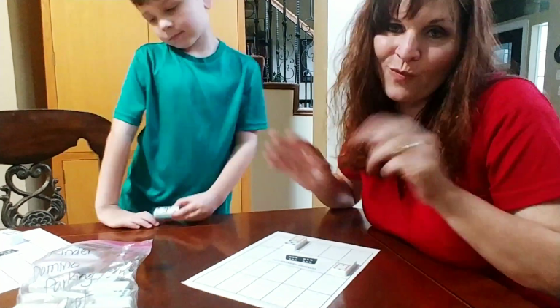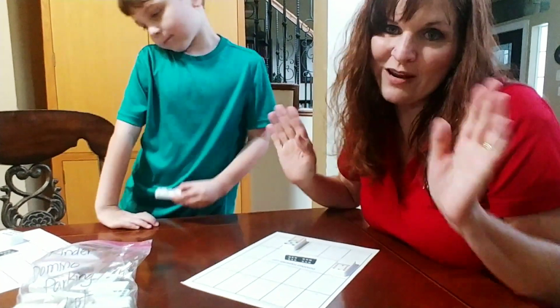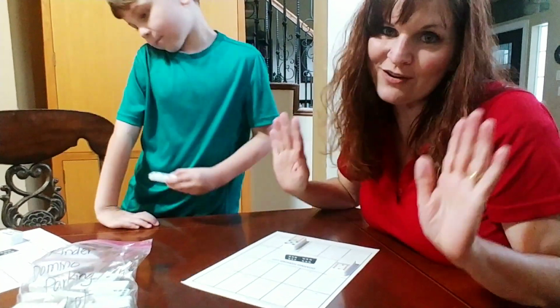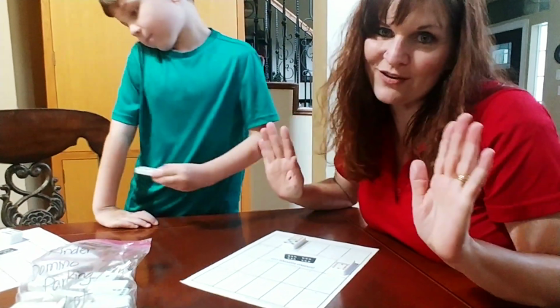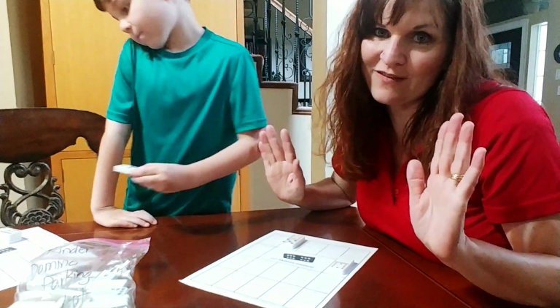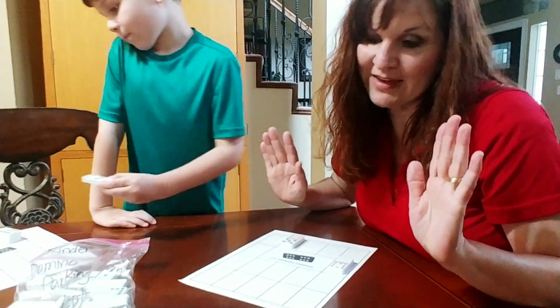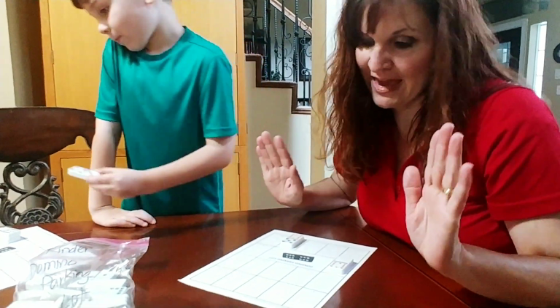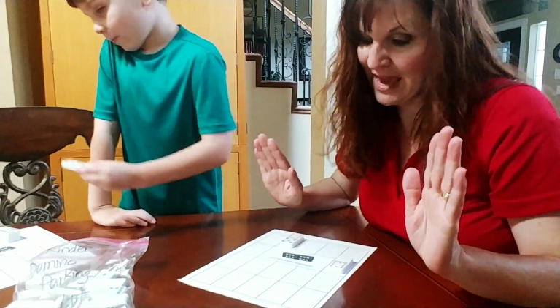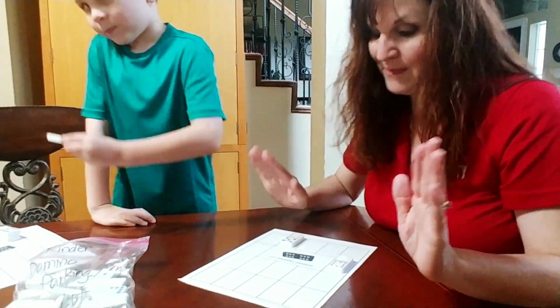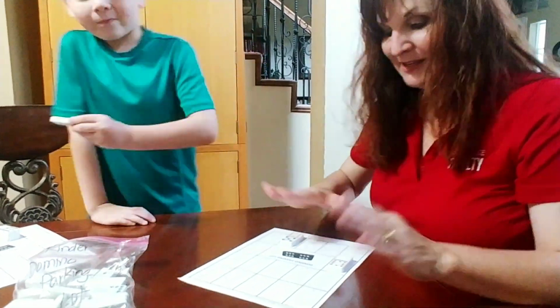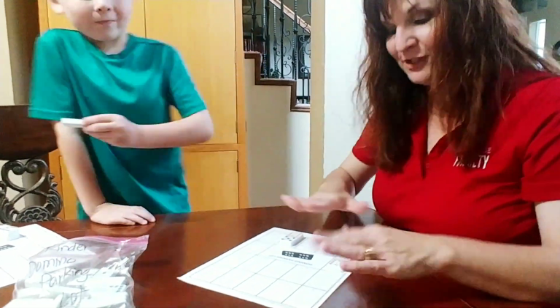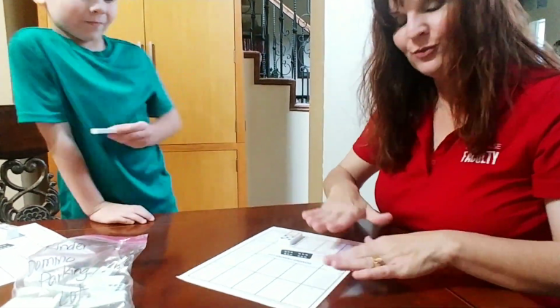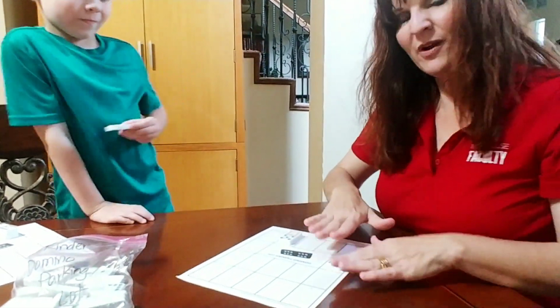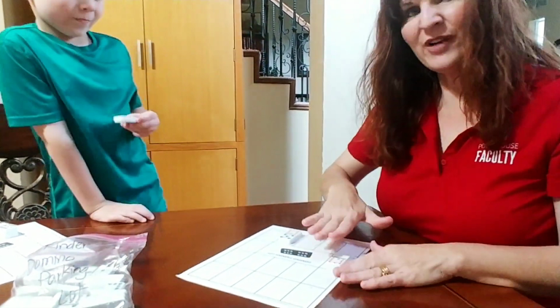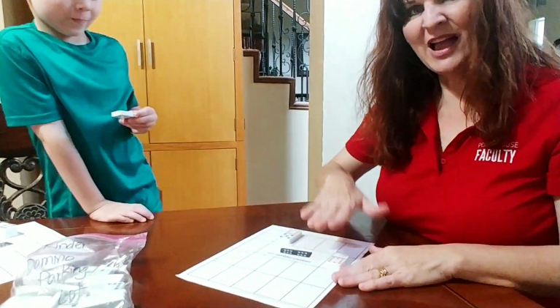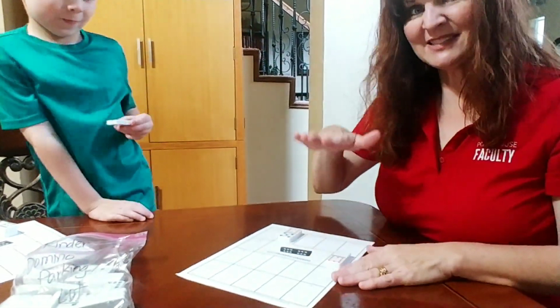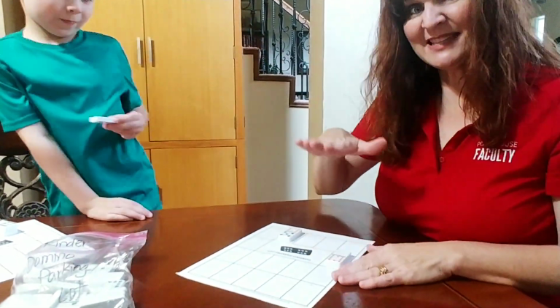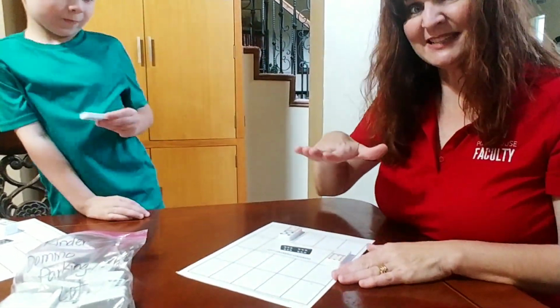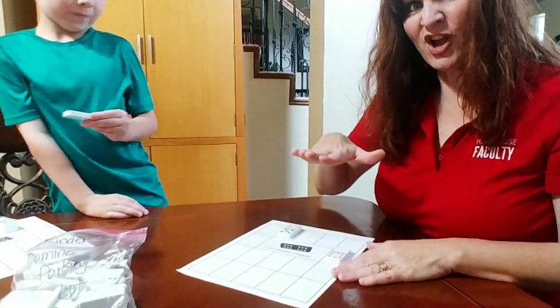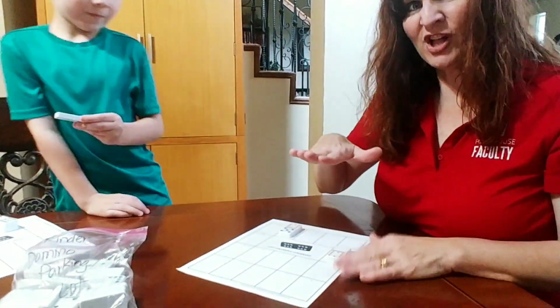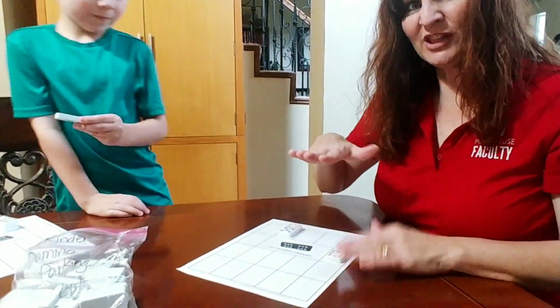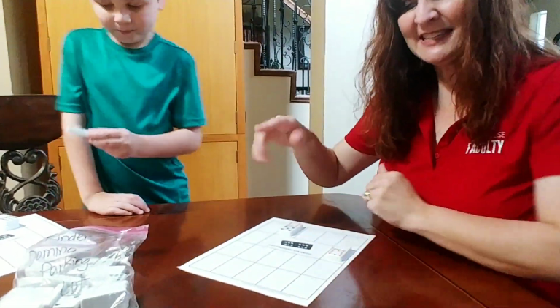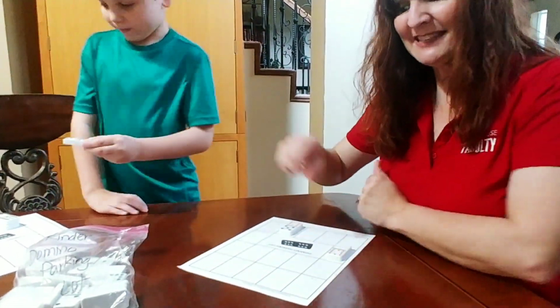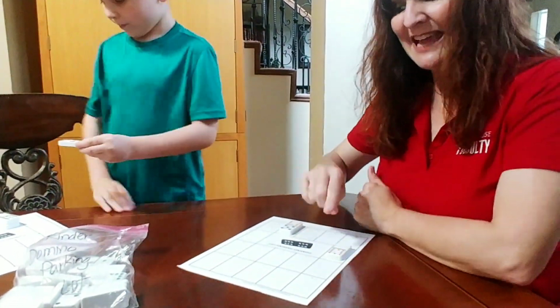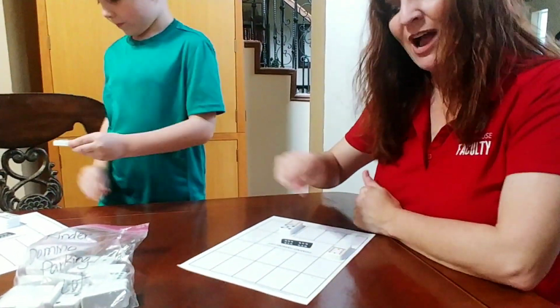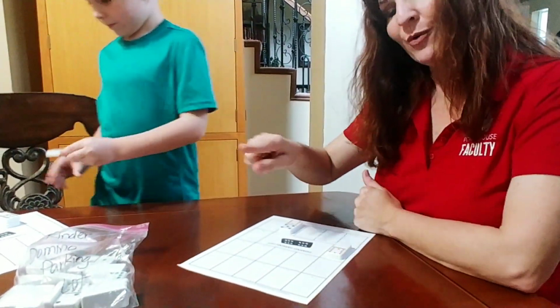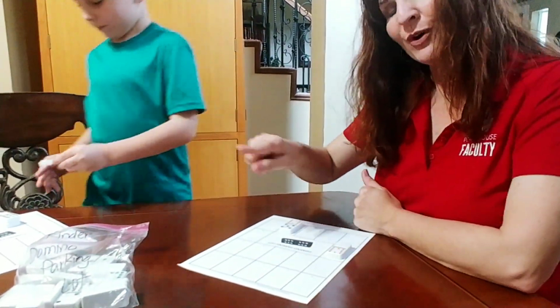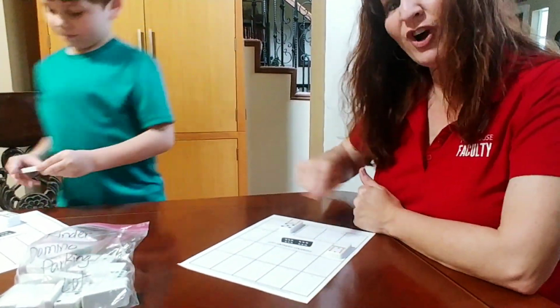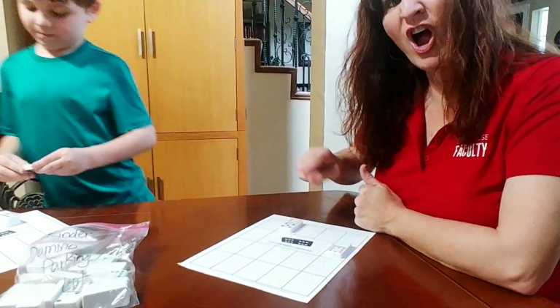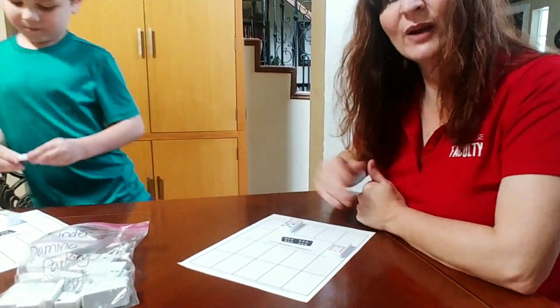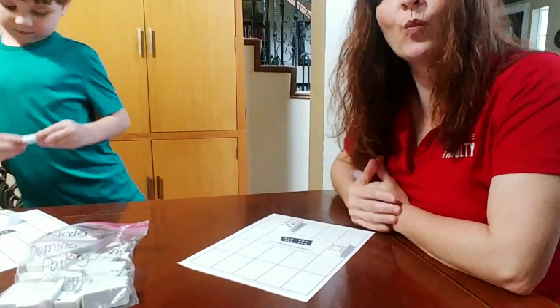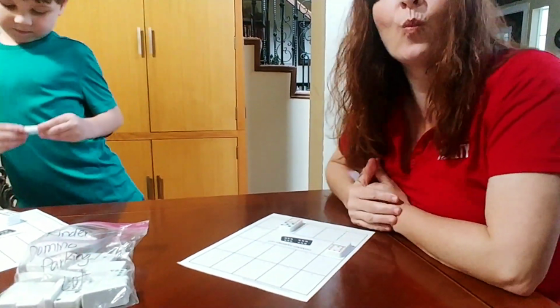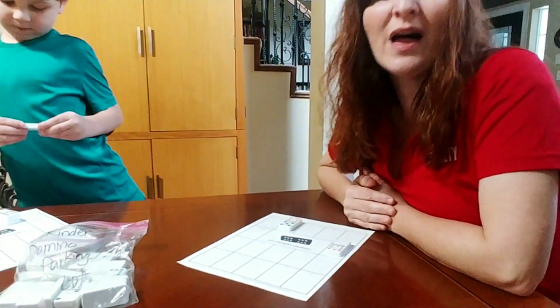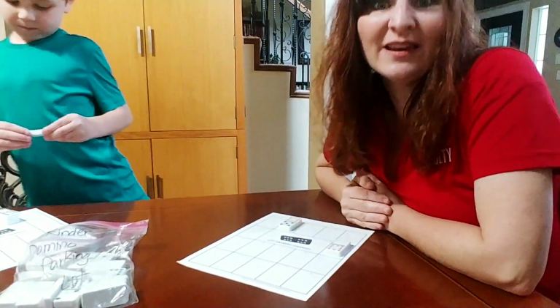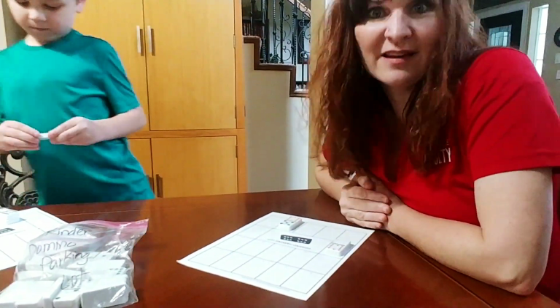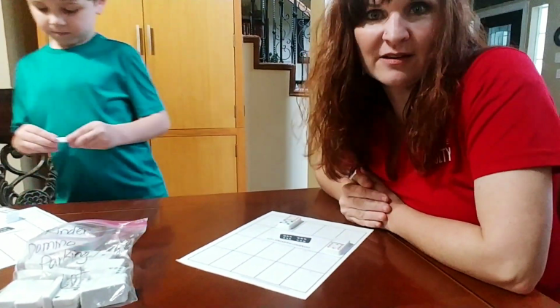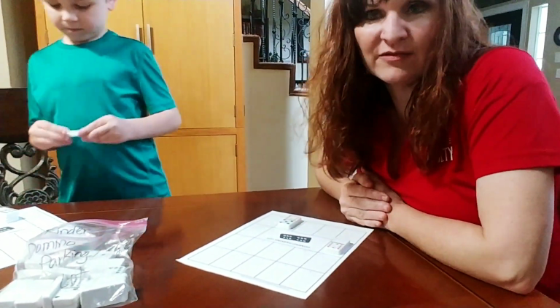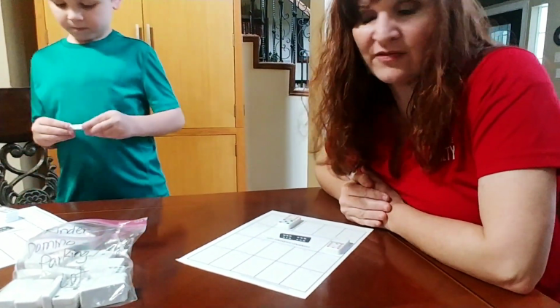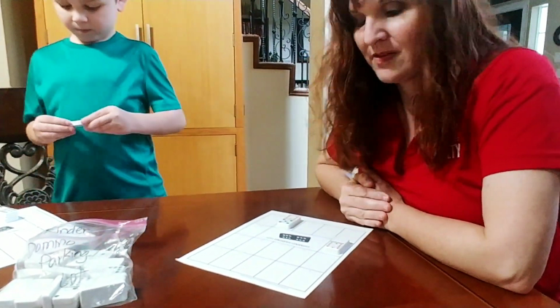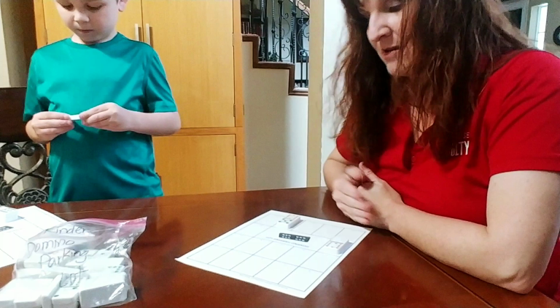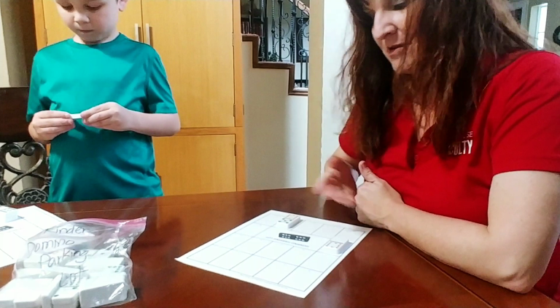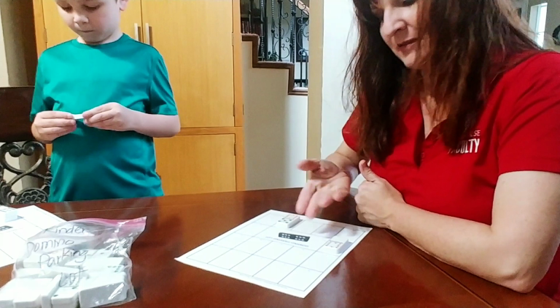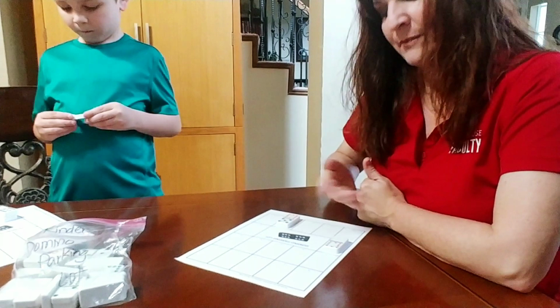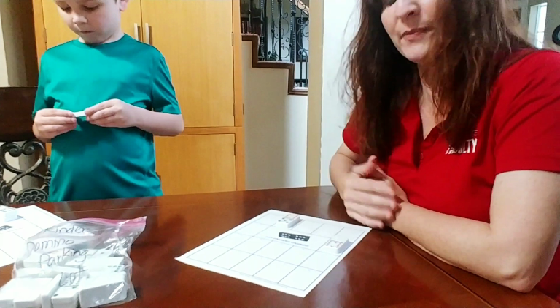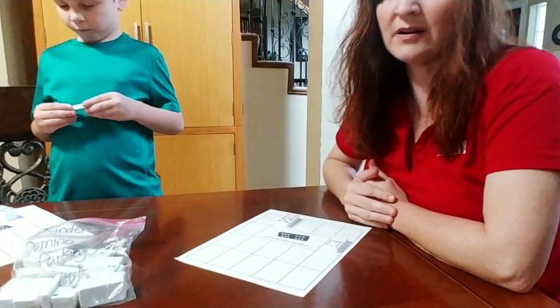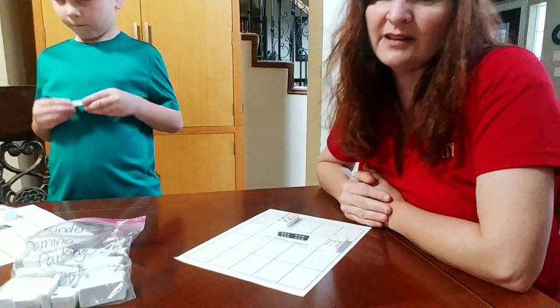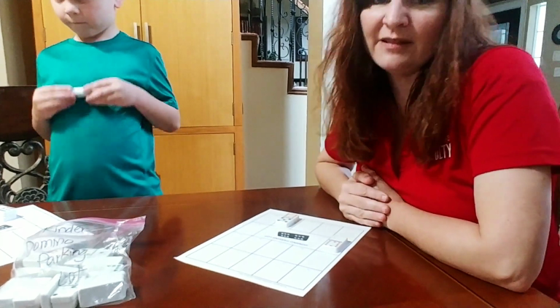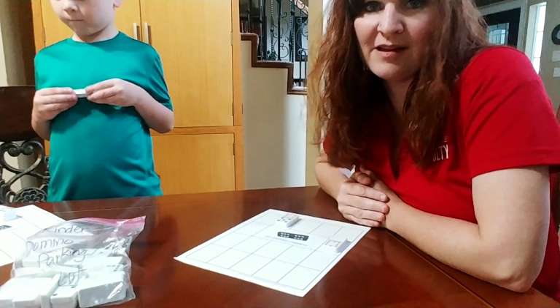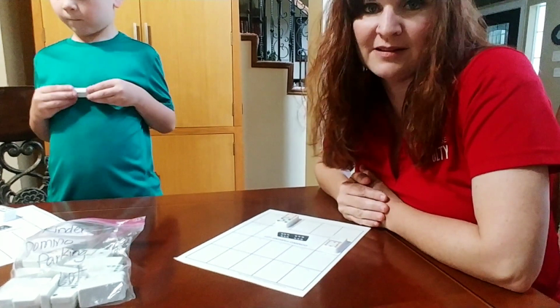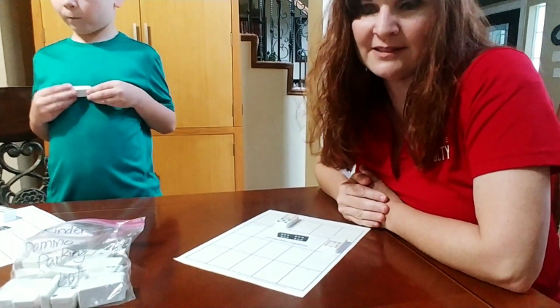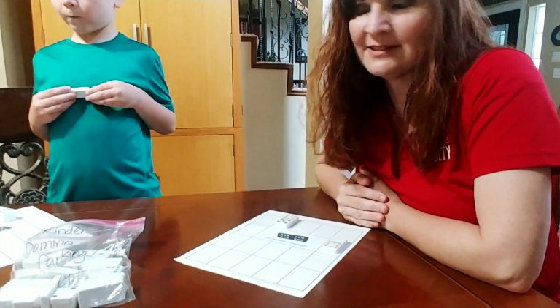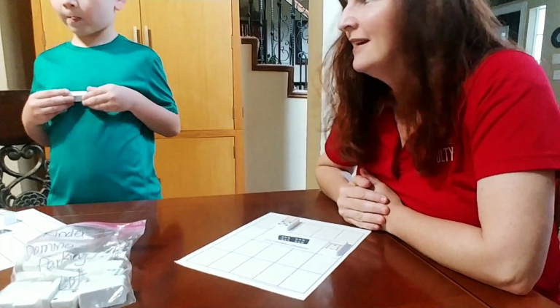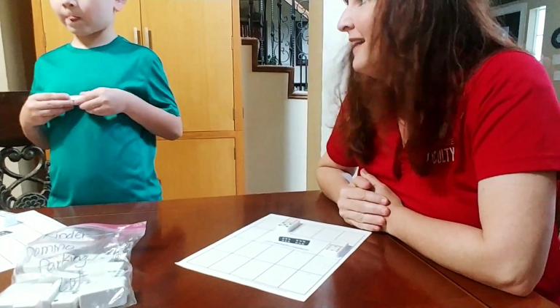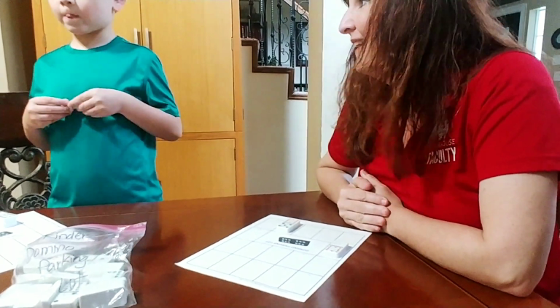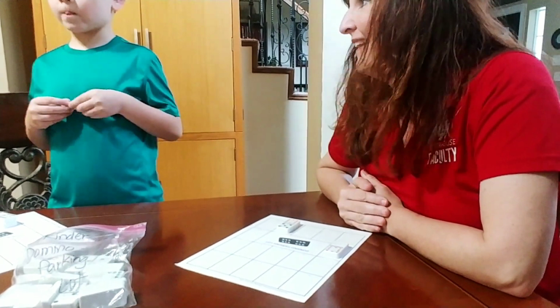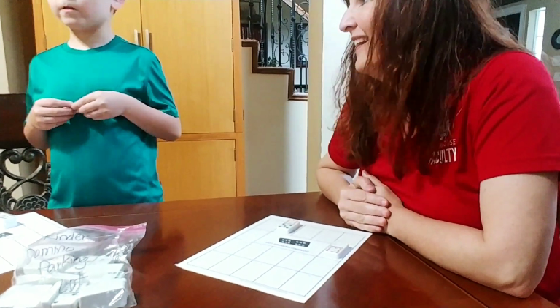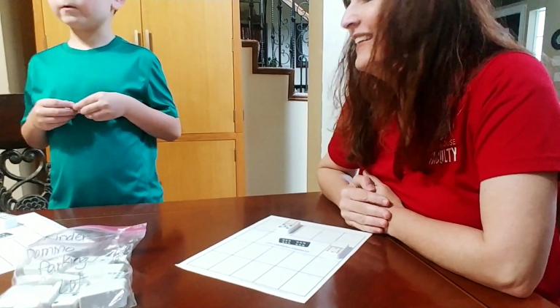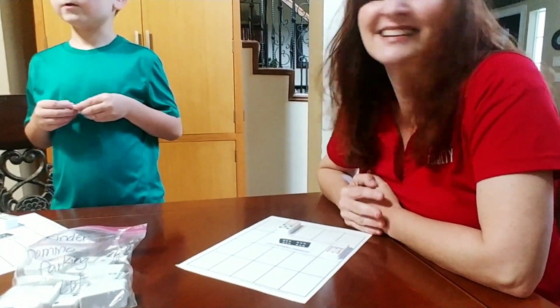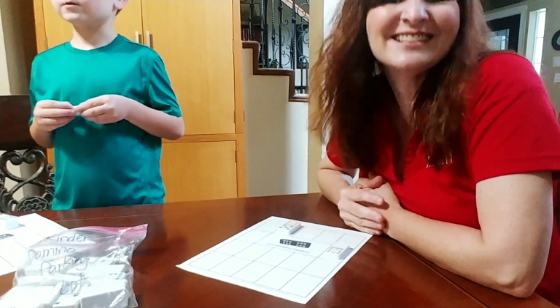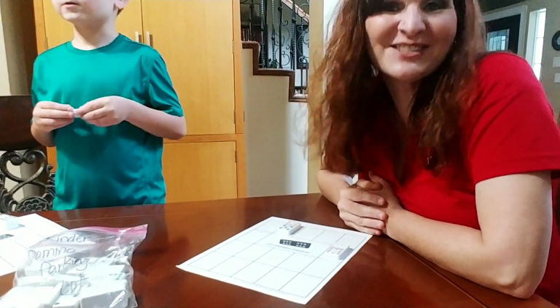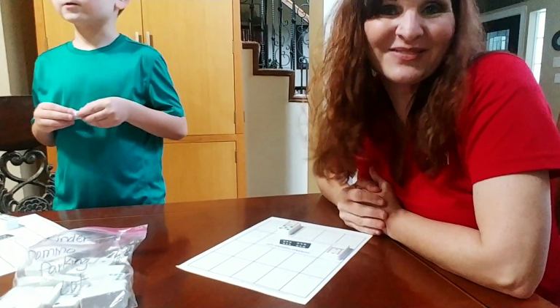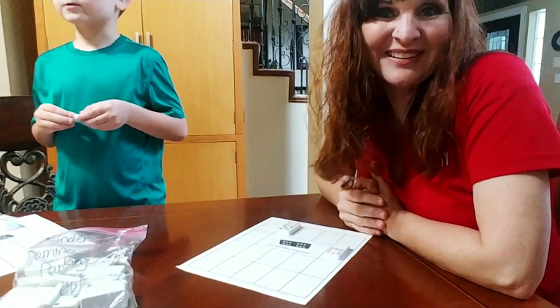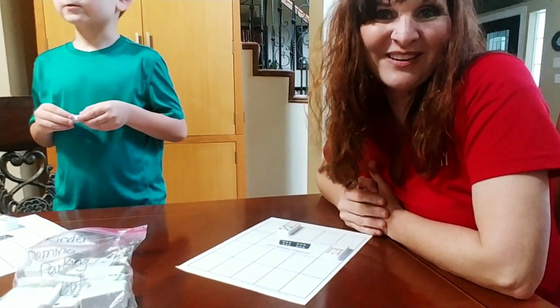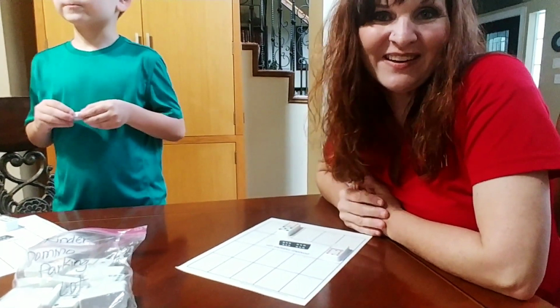You just keep playing until you've used up all the dominoes. The winner of the game is whoever has the tallest tower on one of their parking lots.